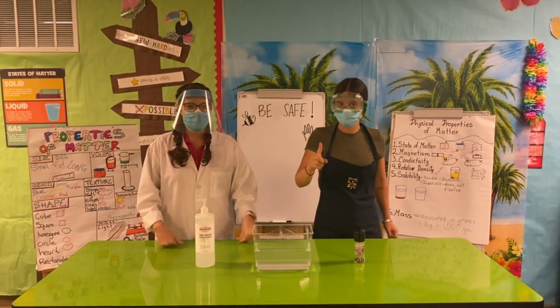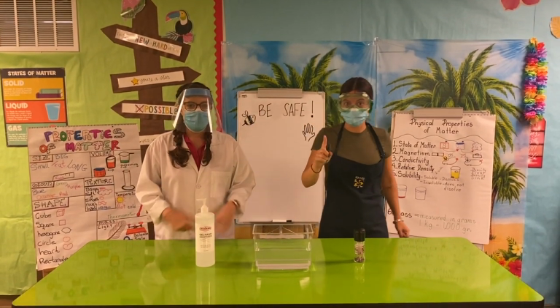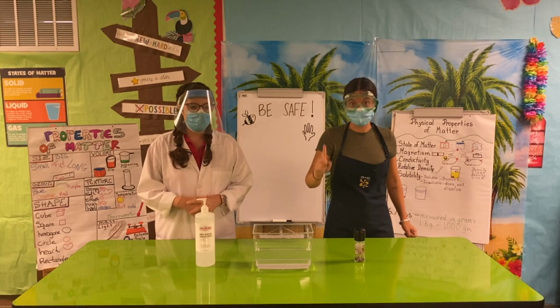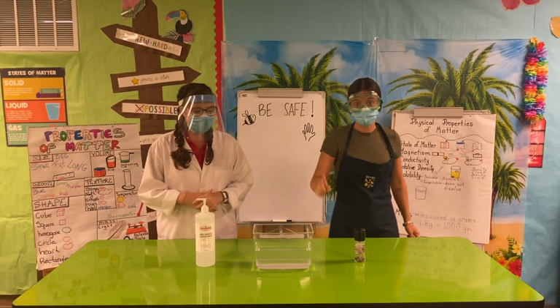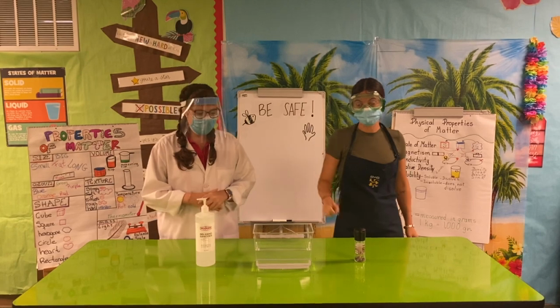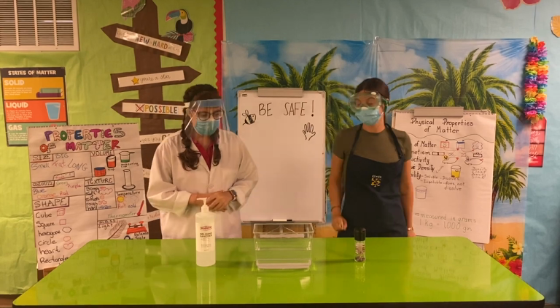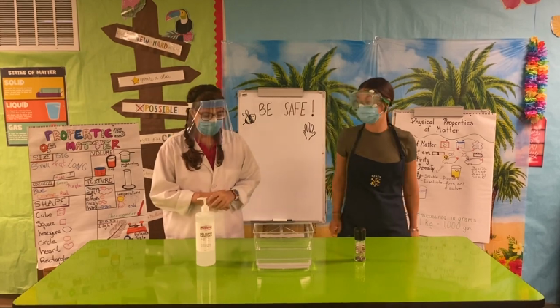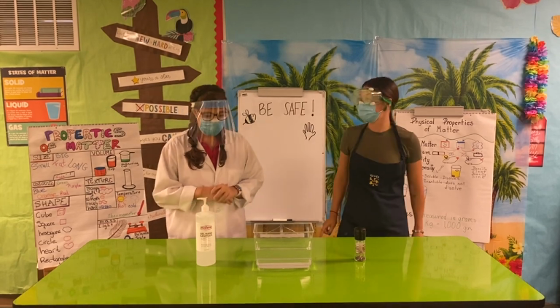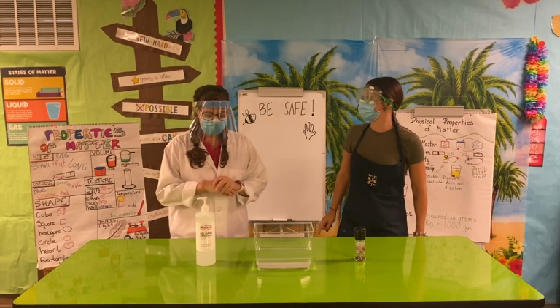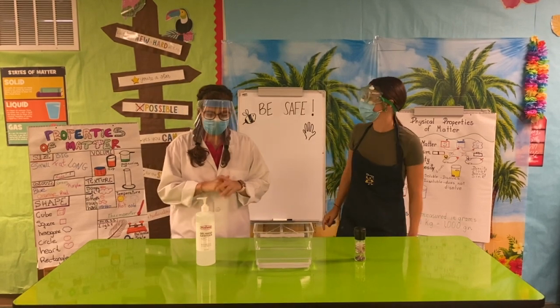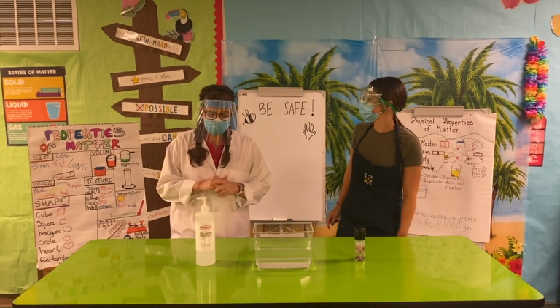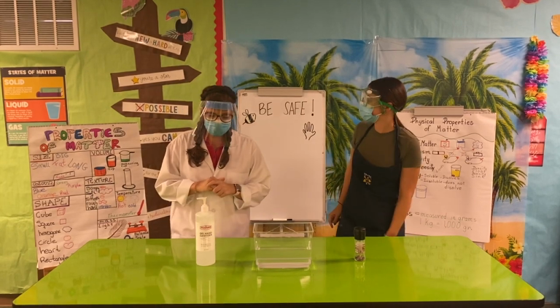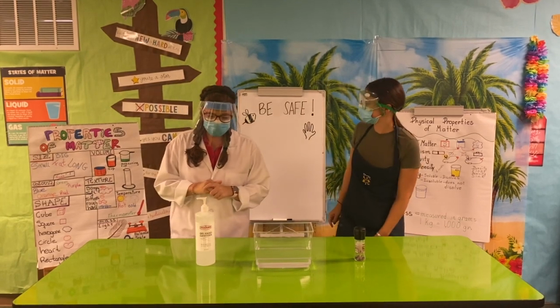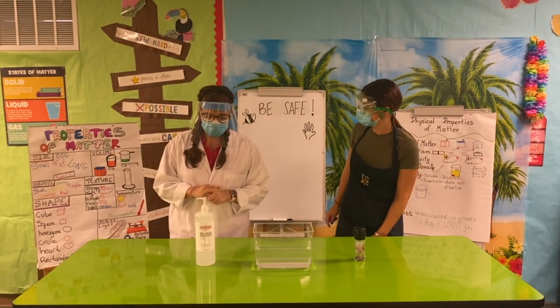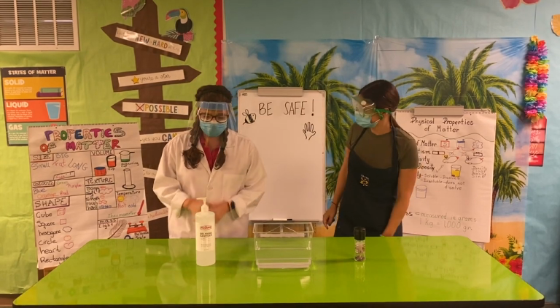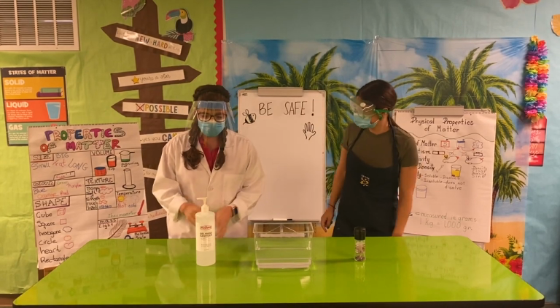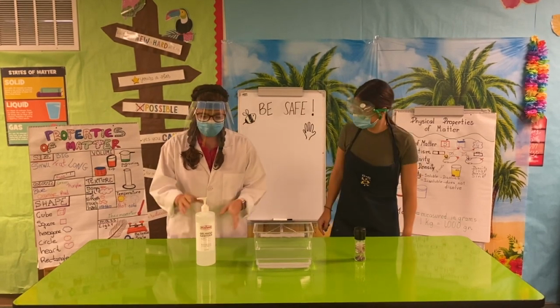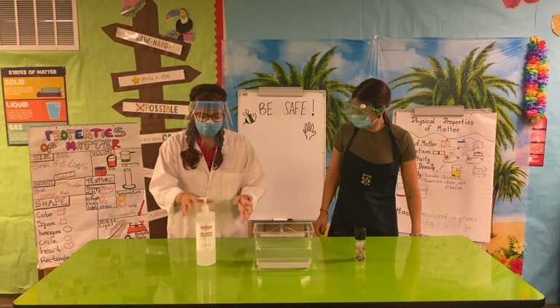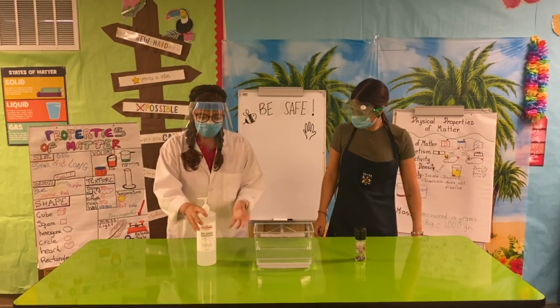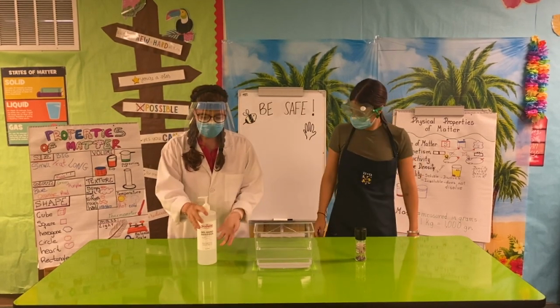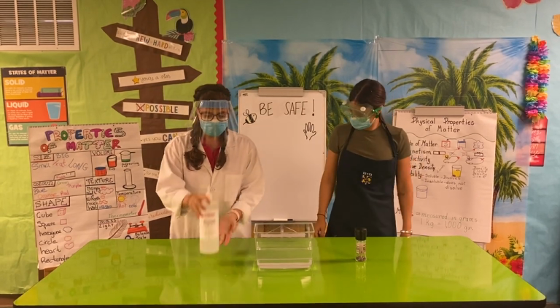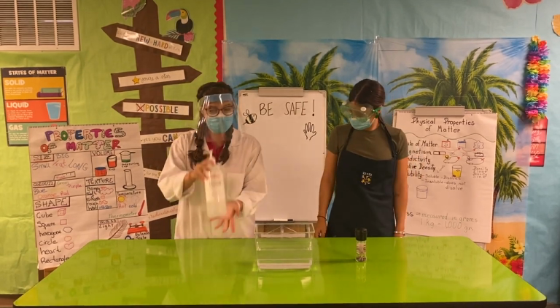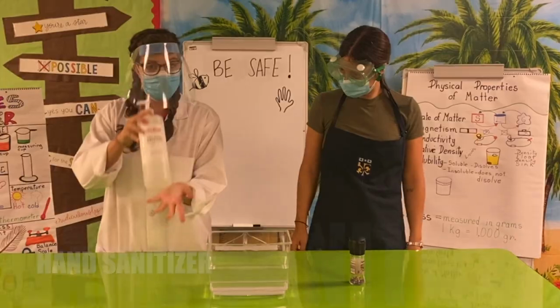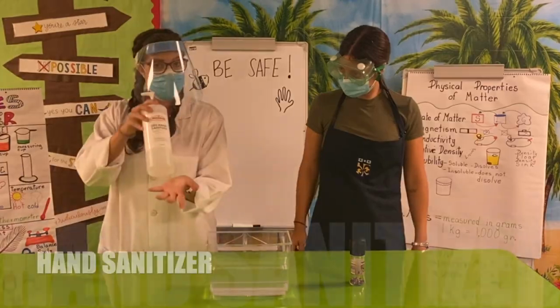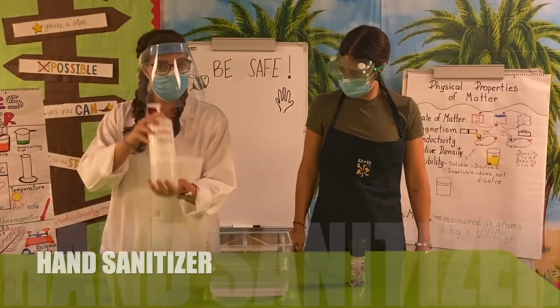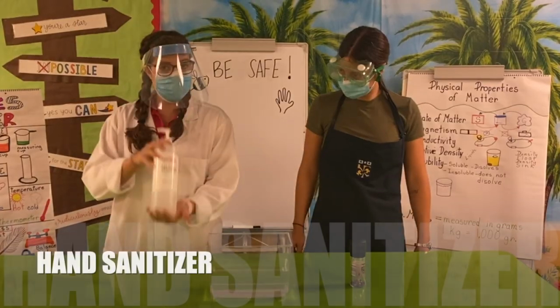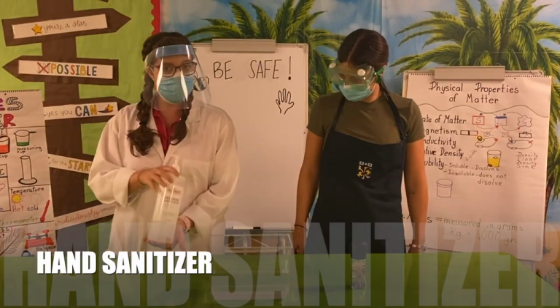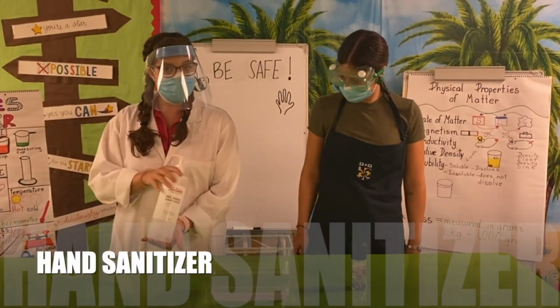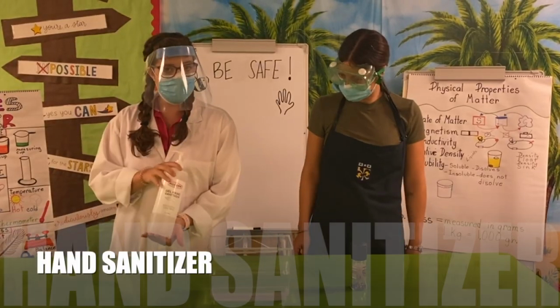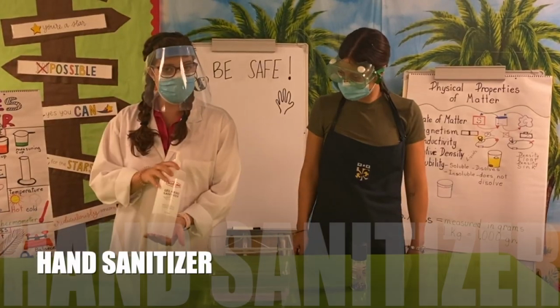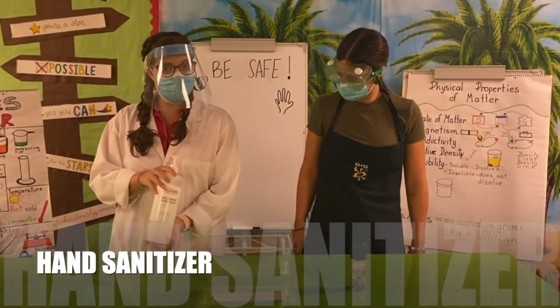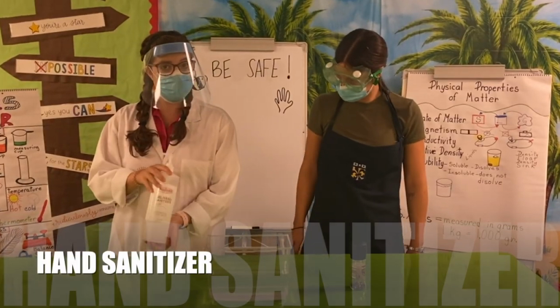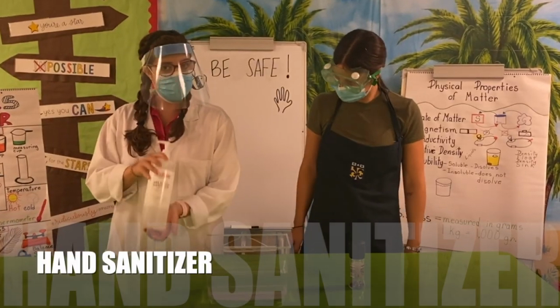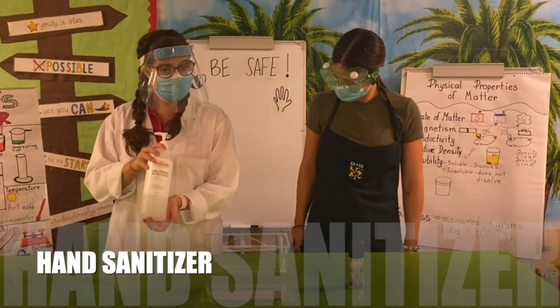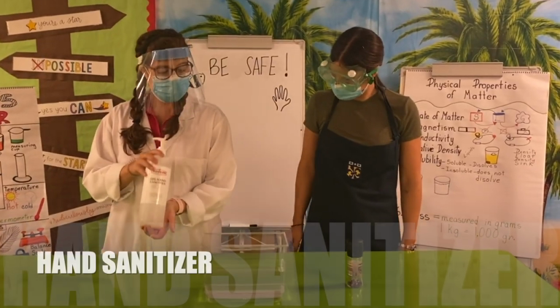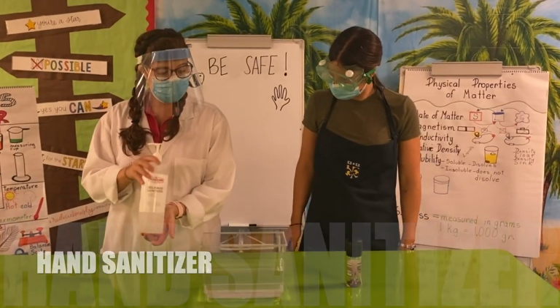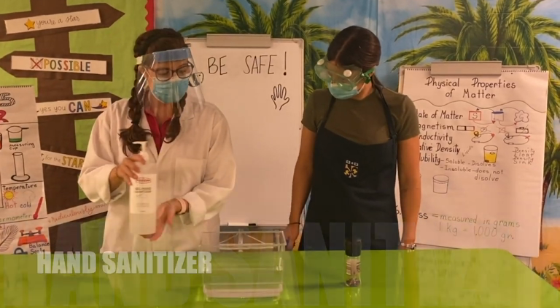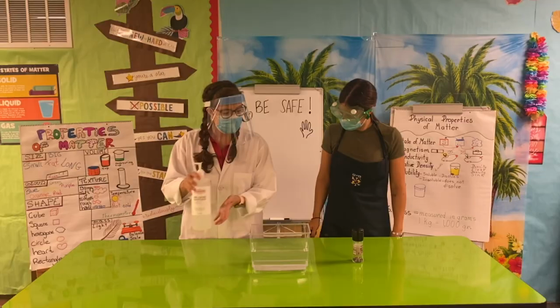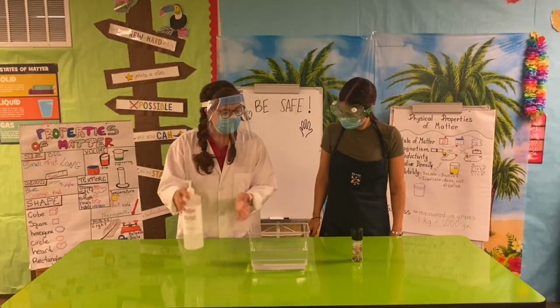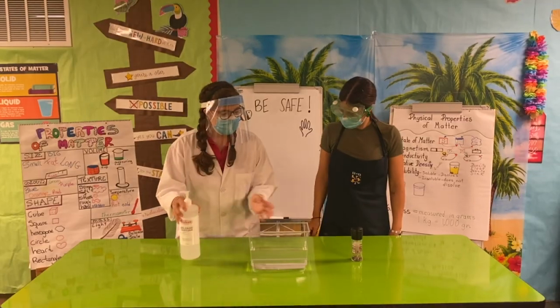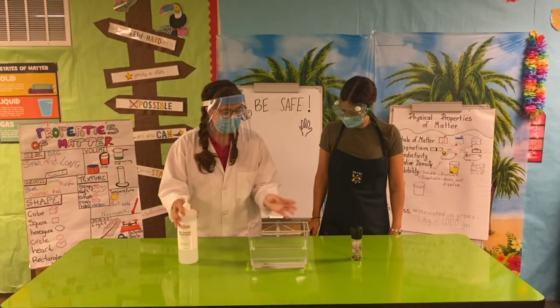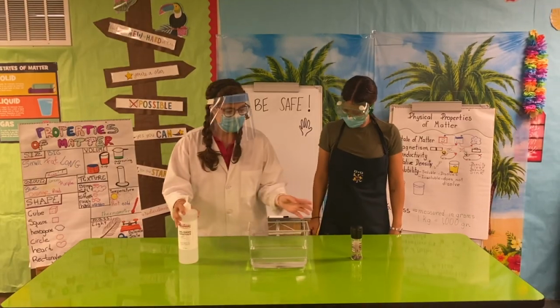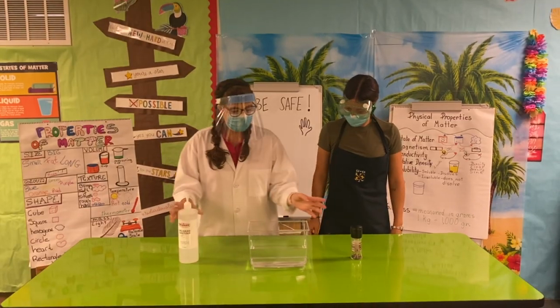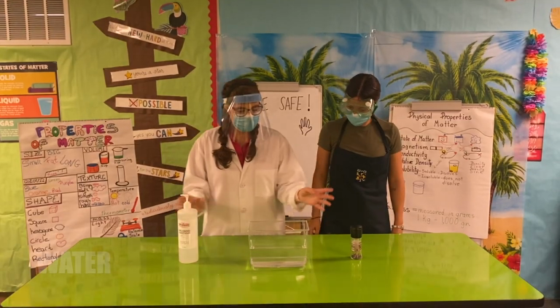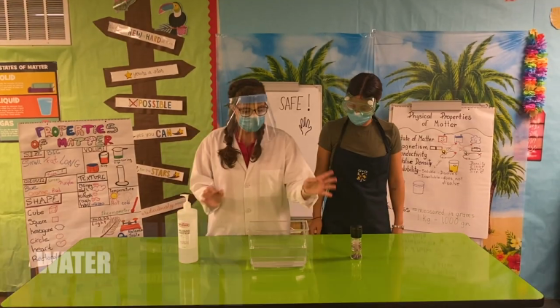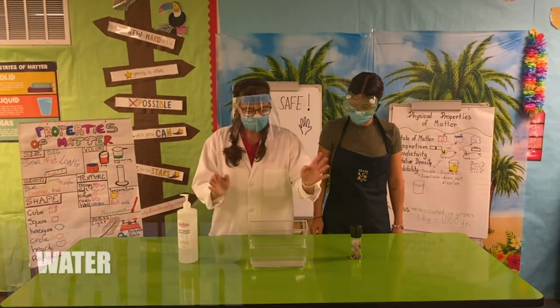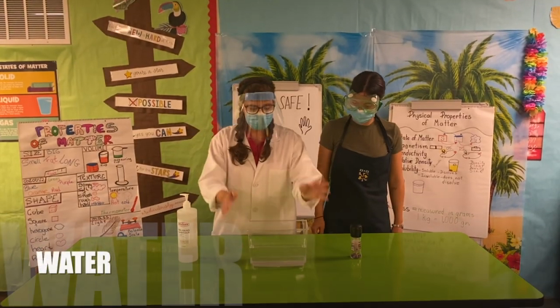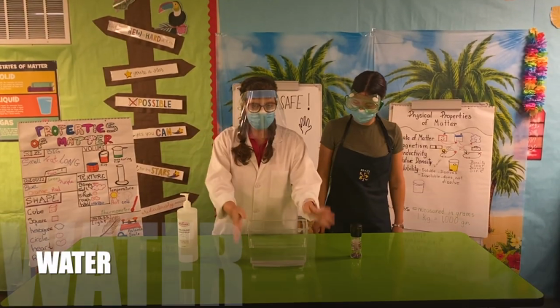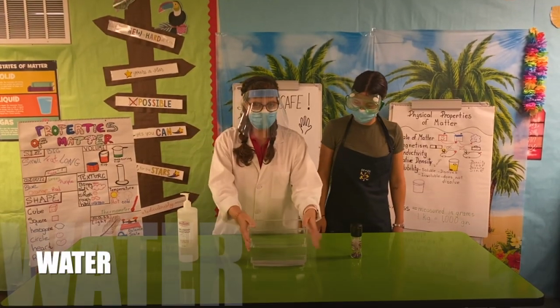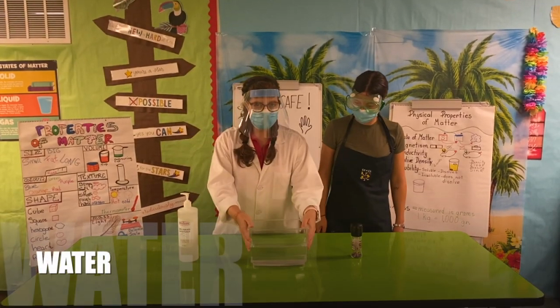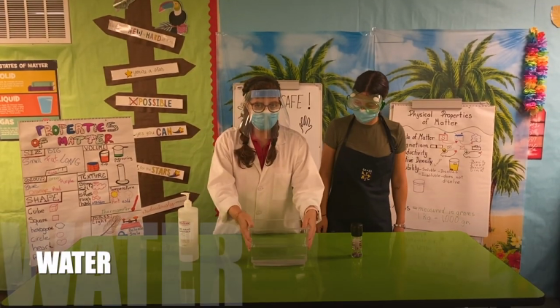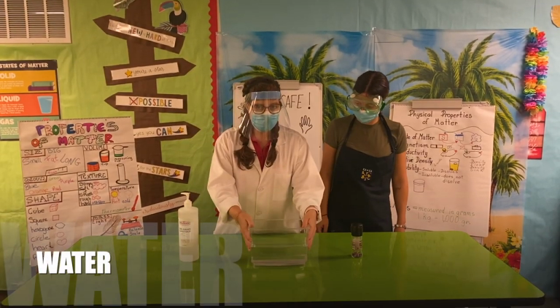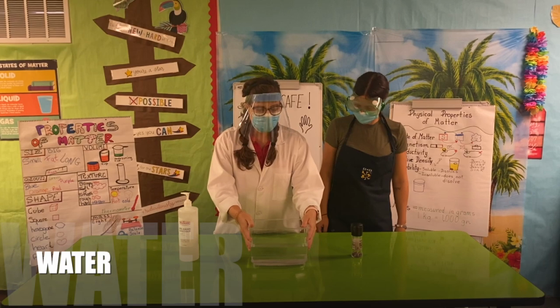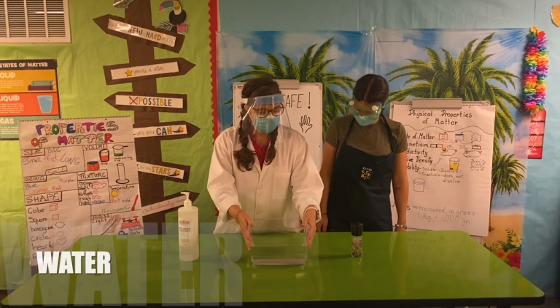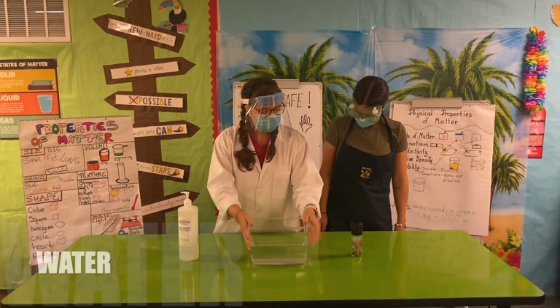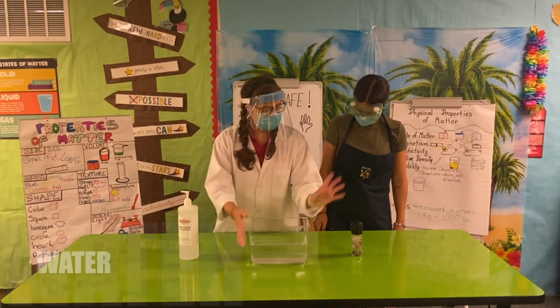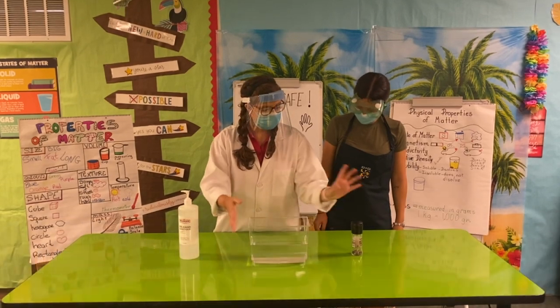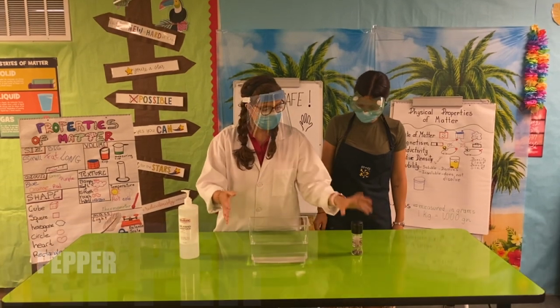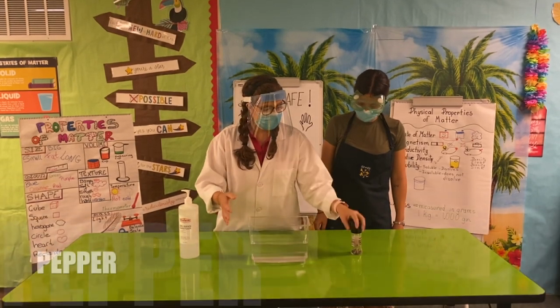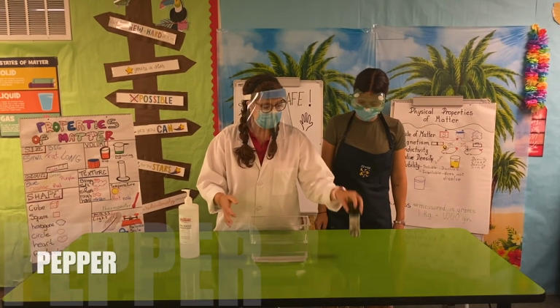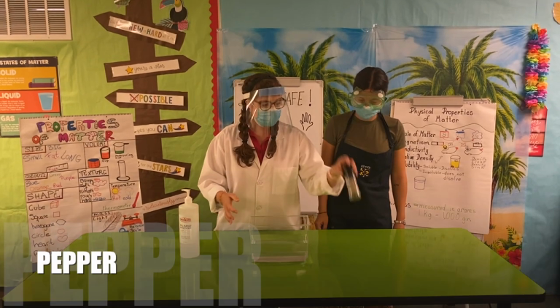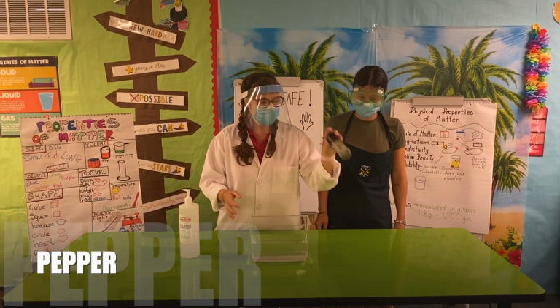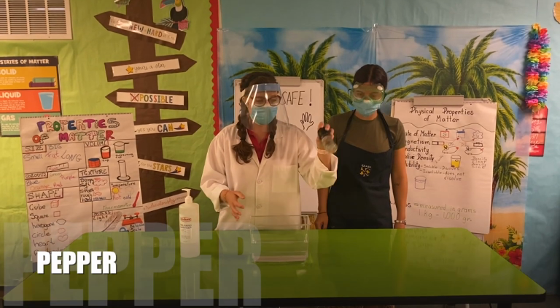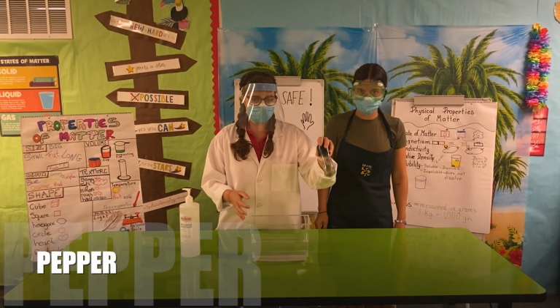For our experiment we will need a hand sanitizer or soap, water, and pepper.